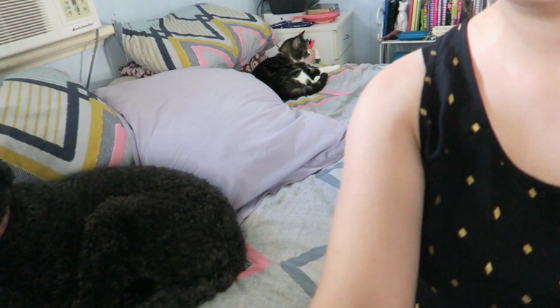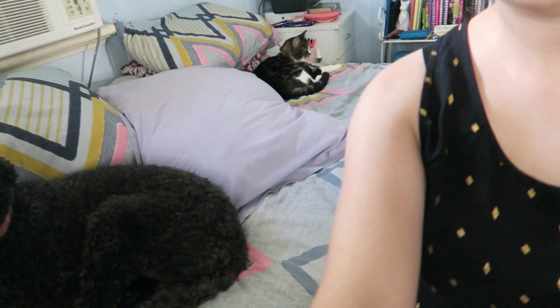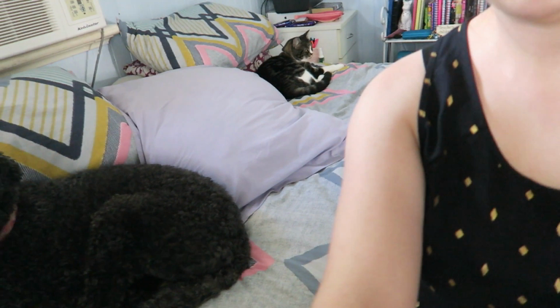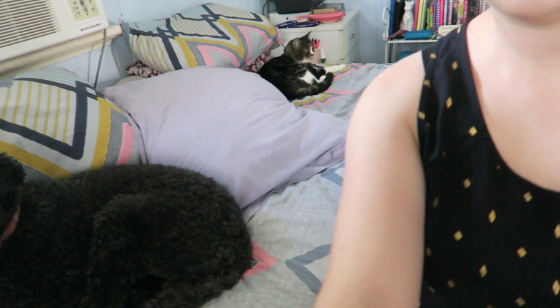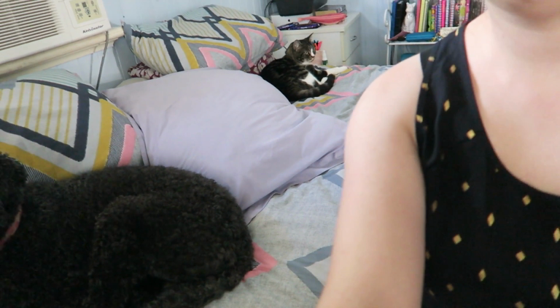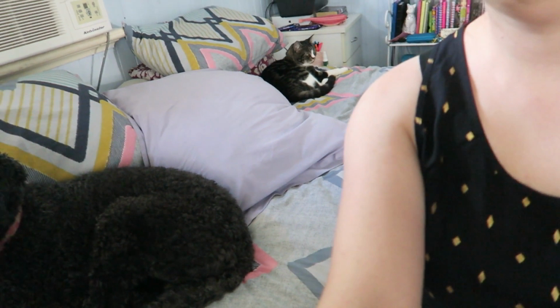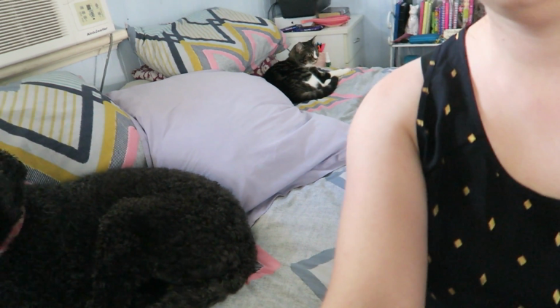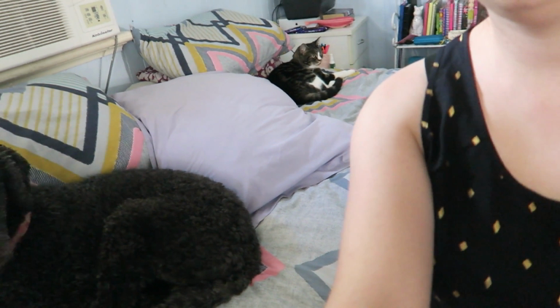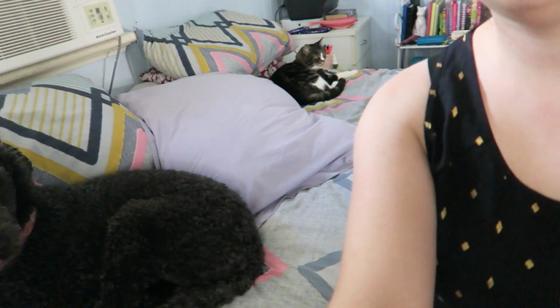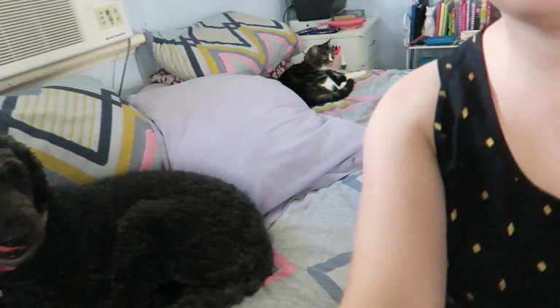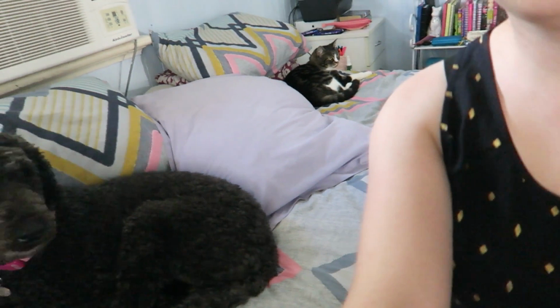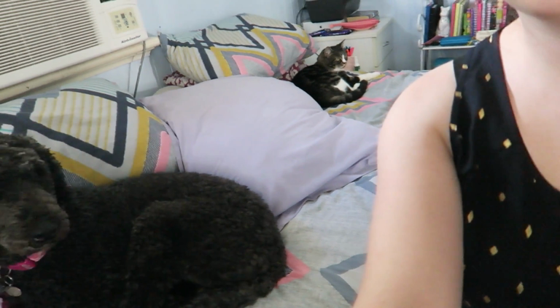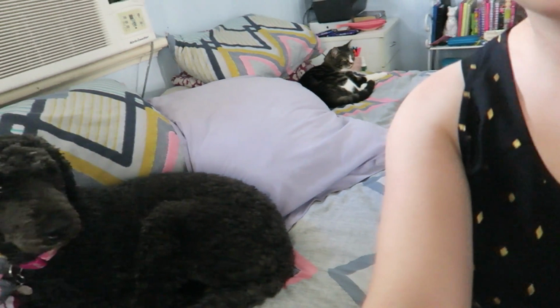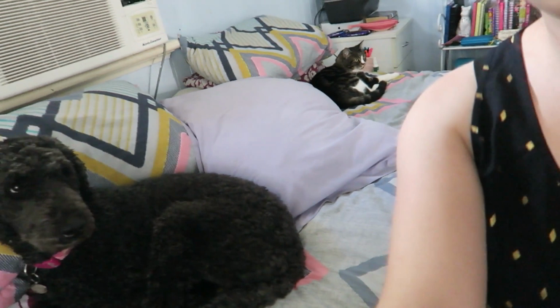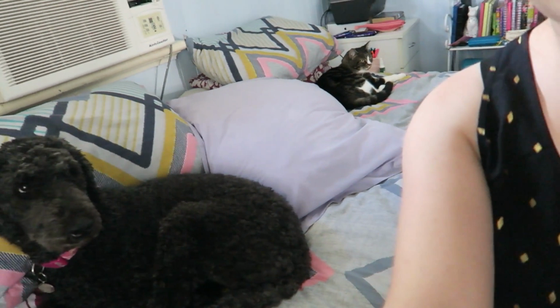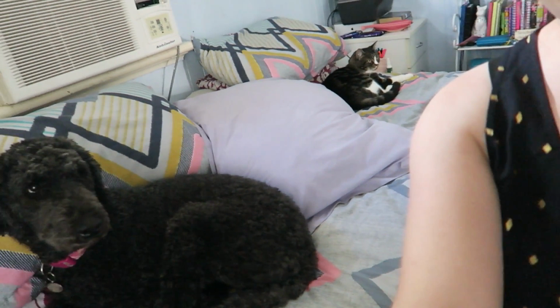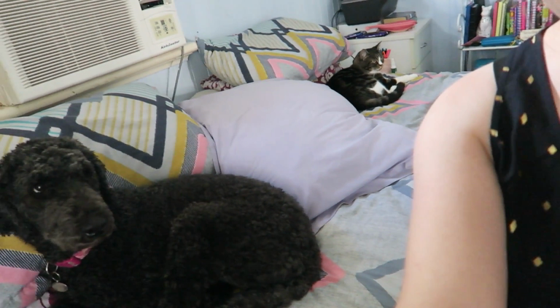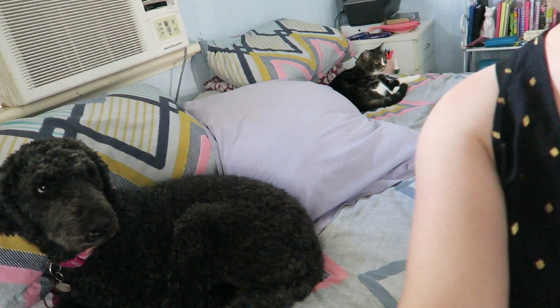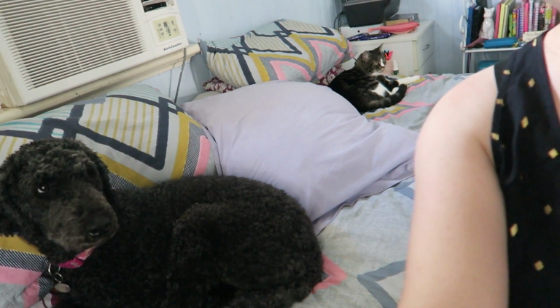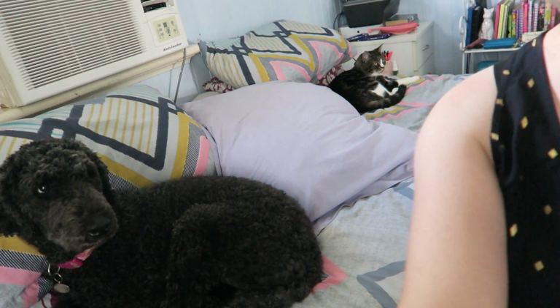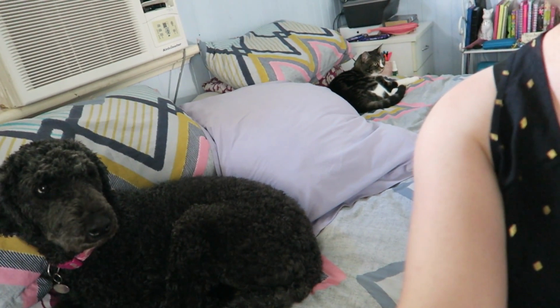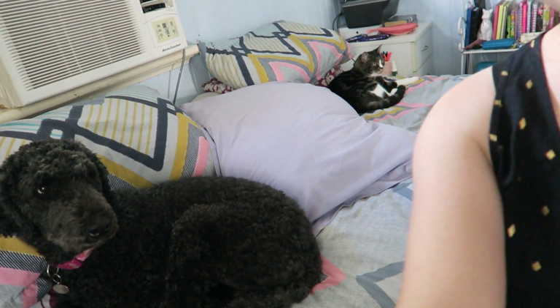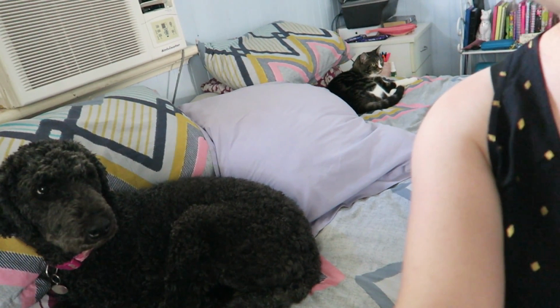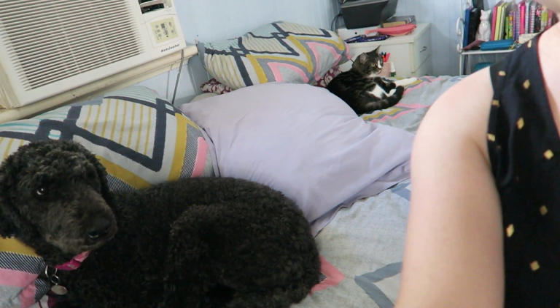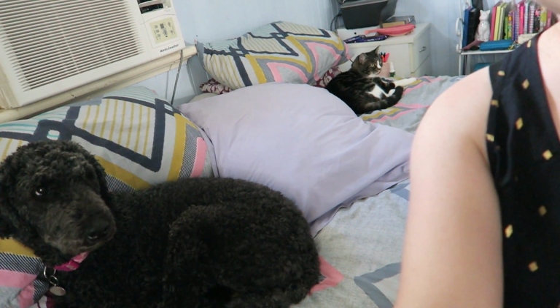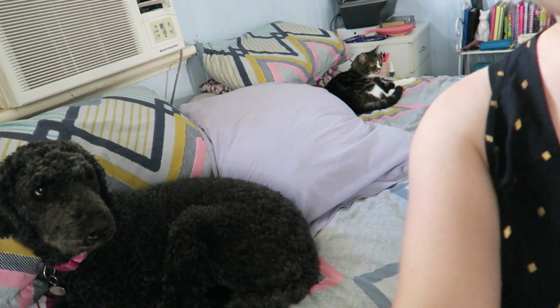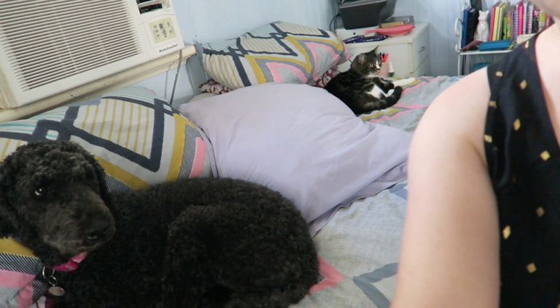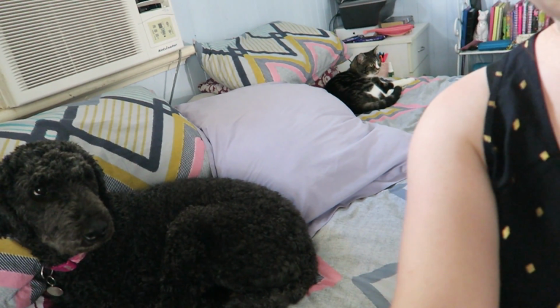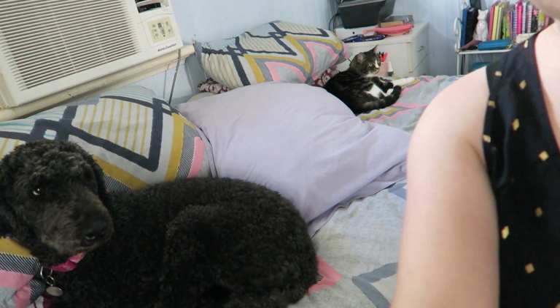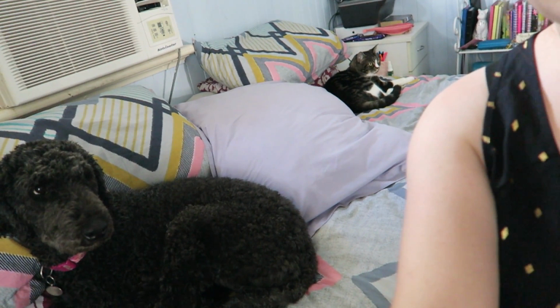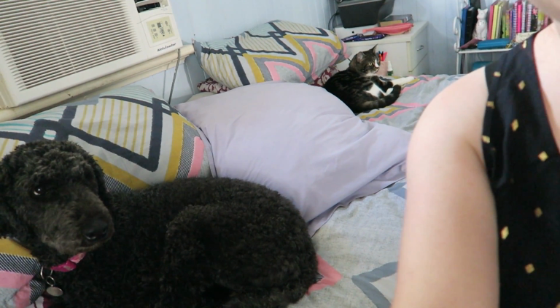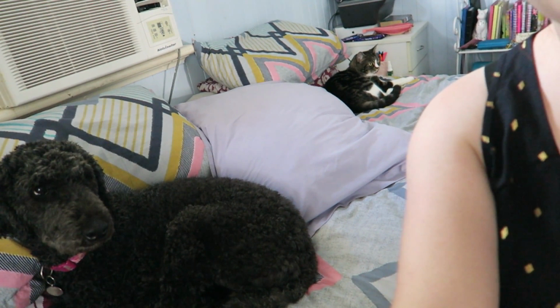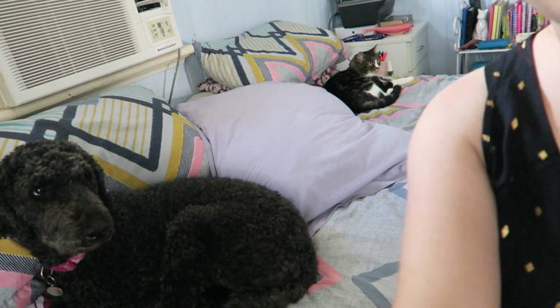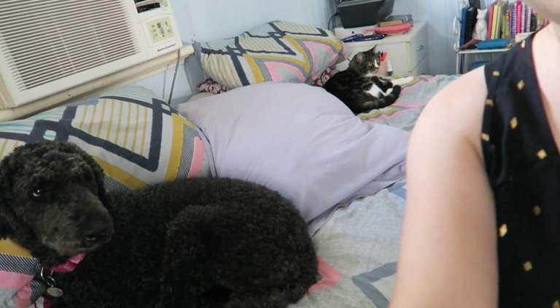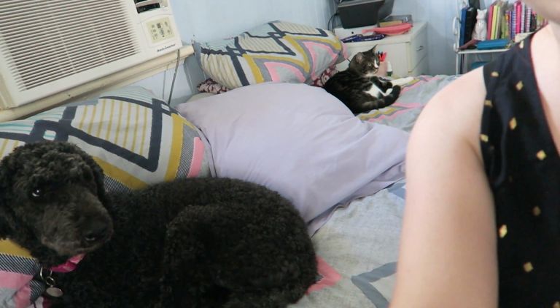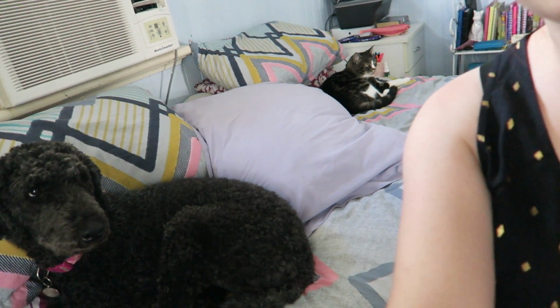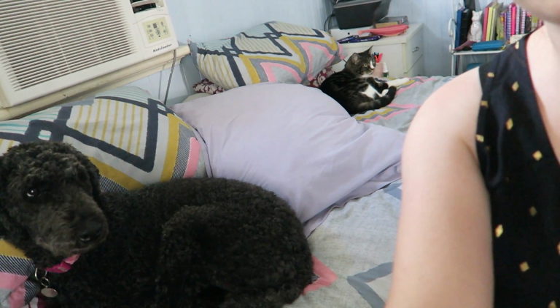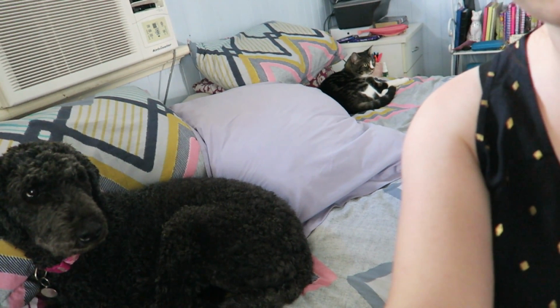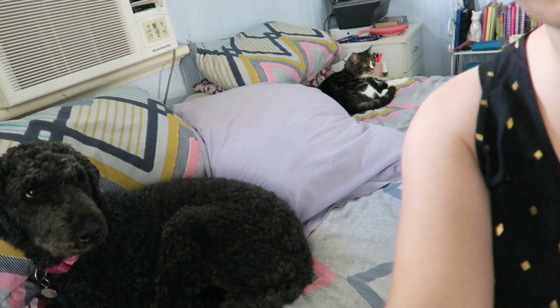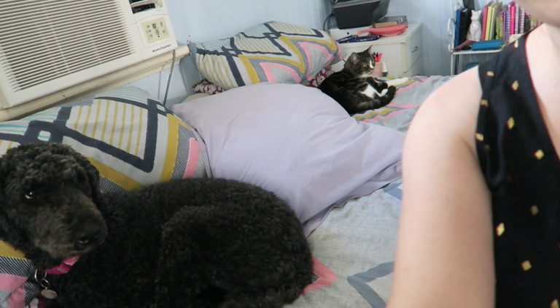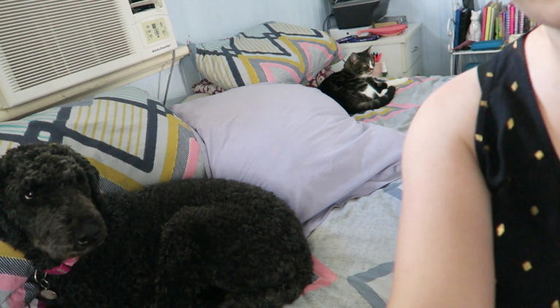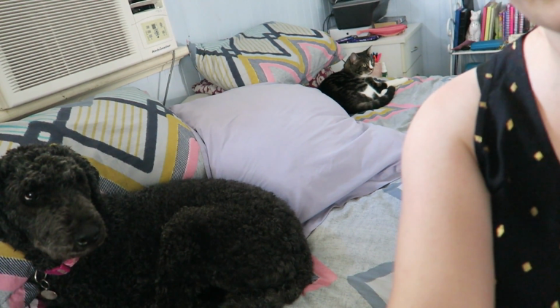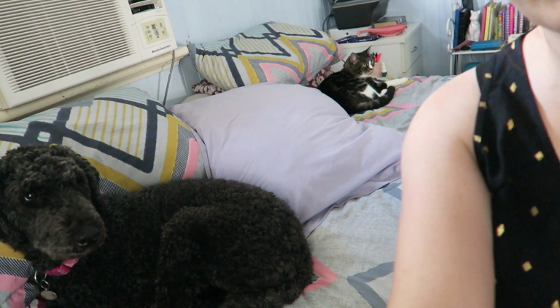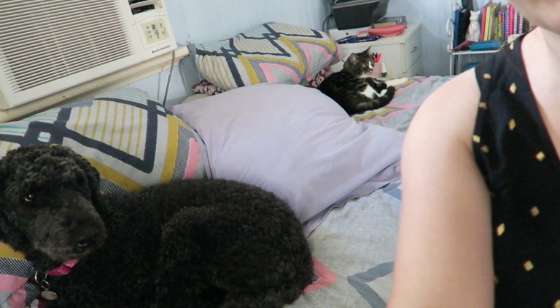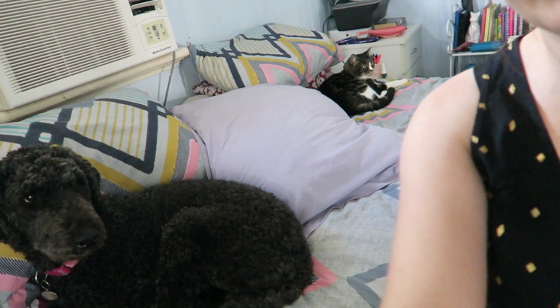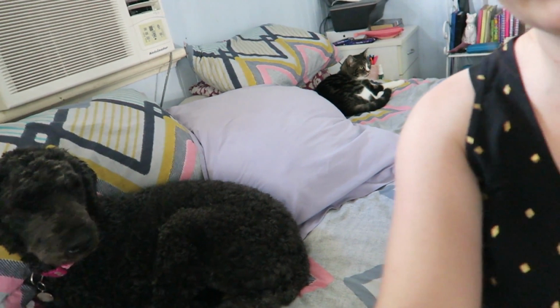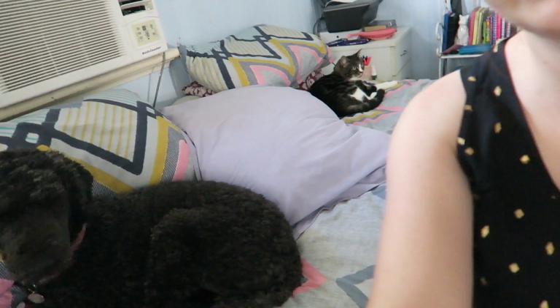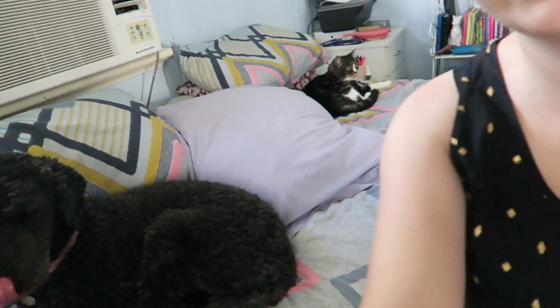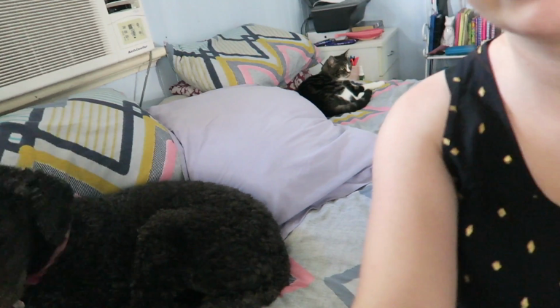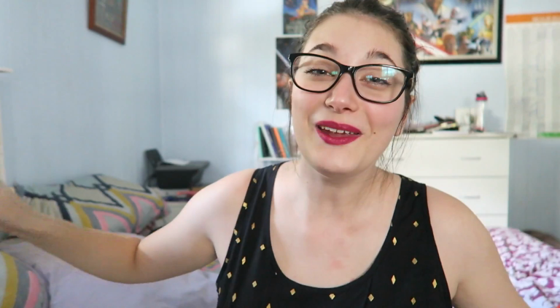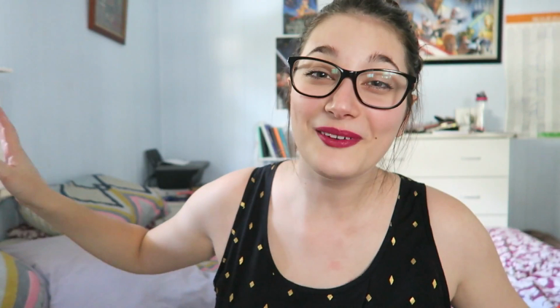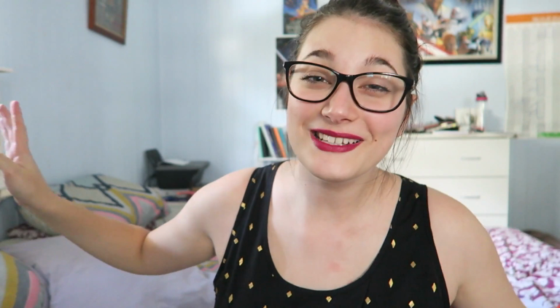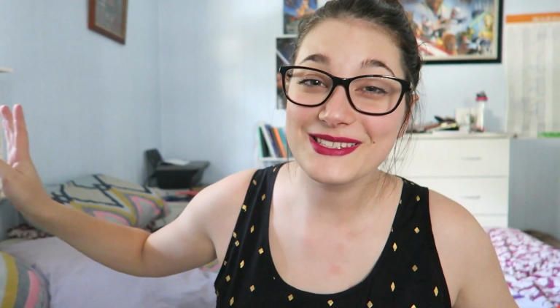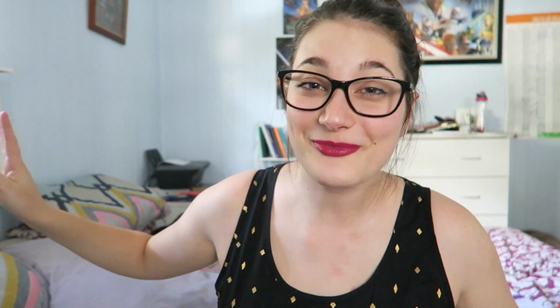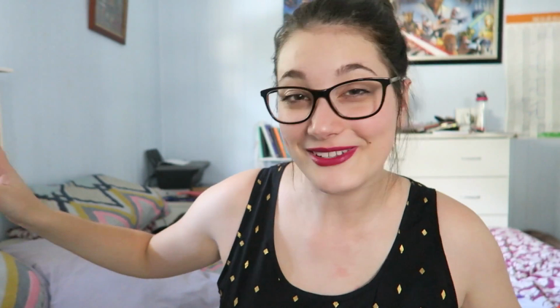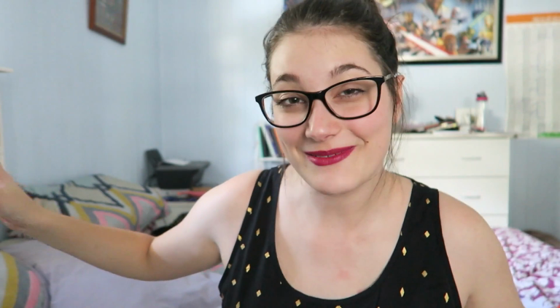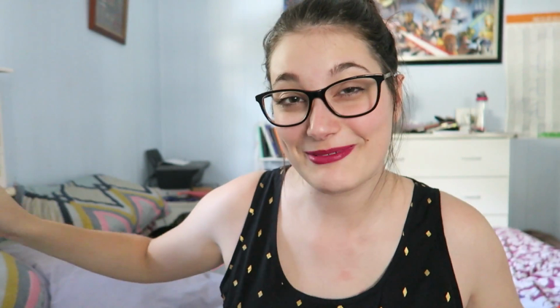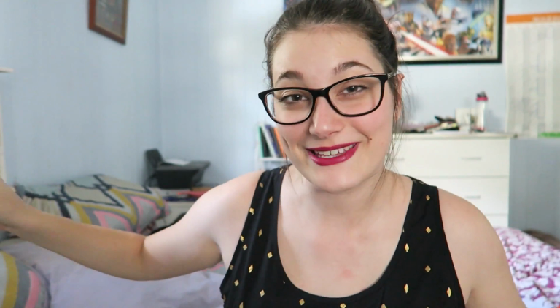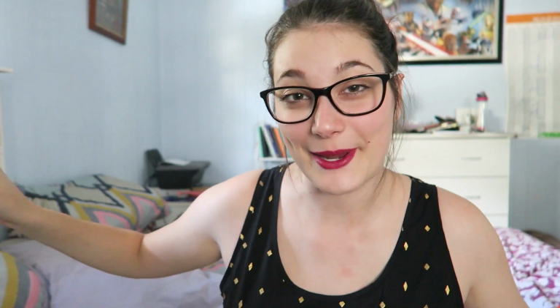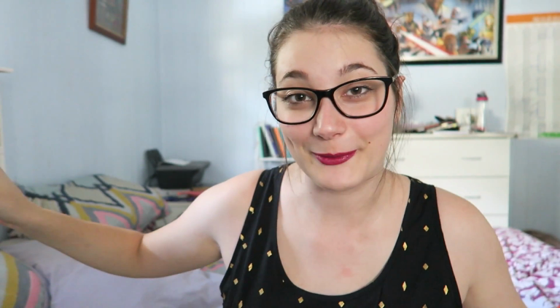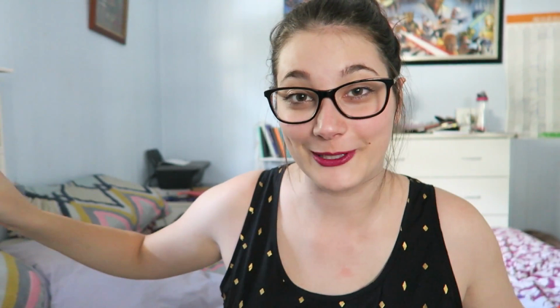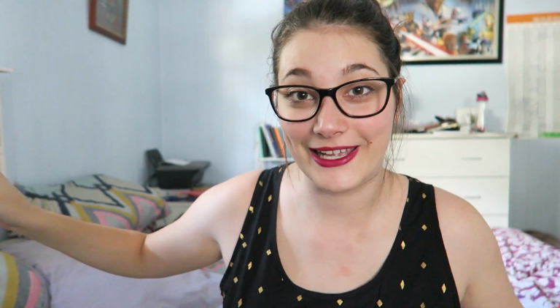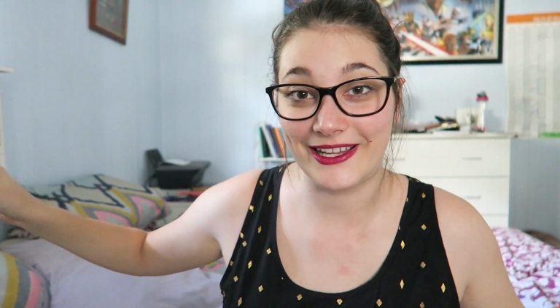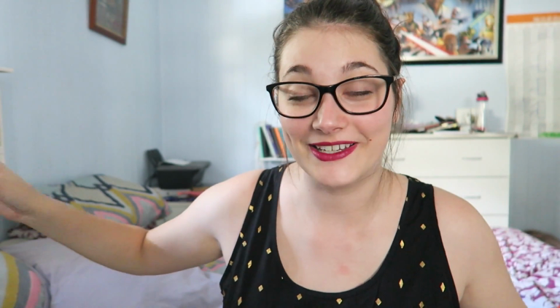I have both of my animals on my bed, they're so cute! Hey friends, what's up? It's April here.